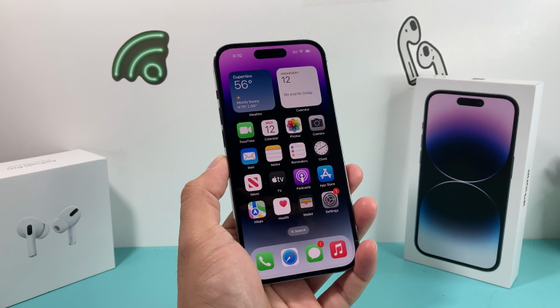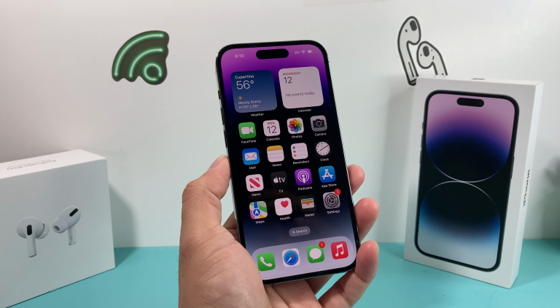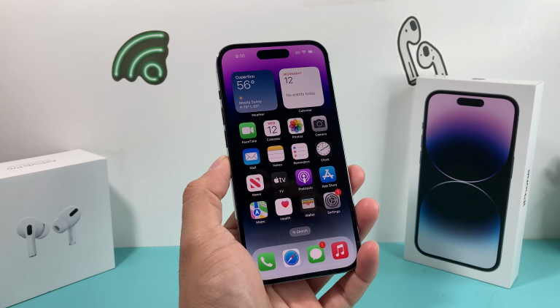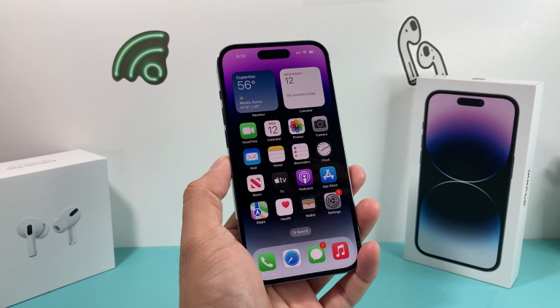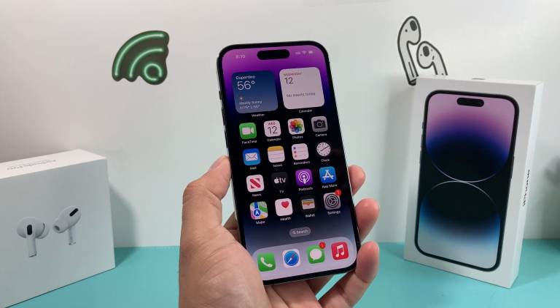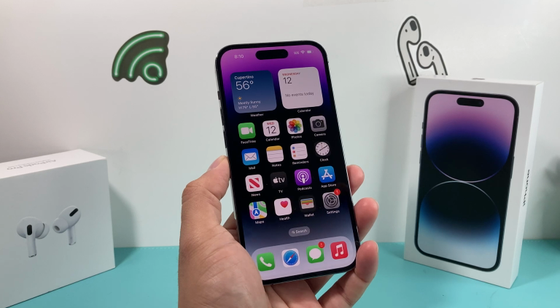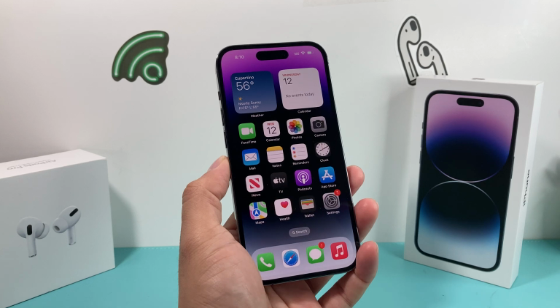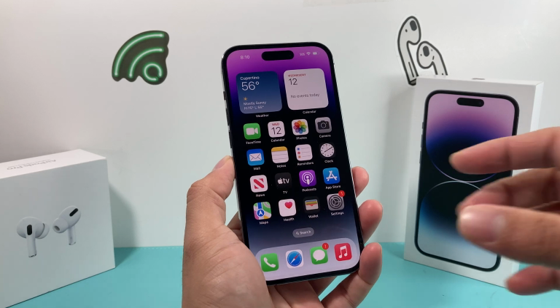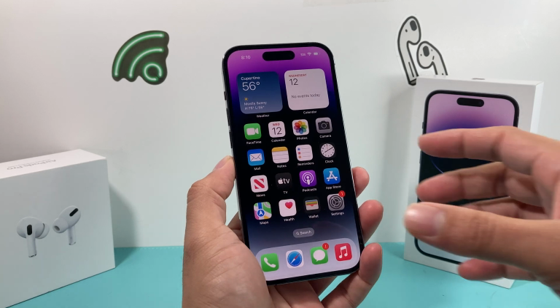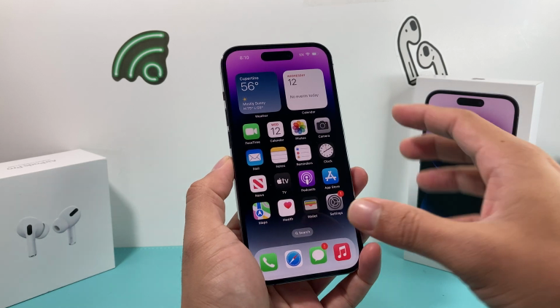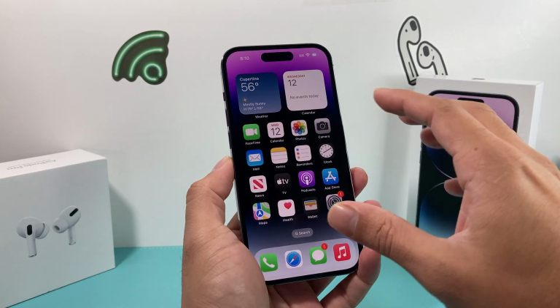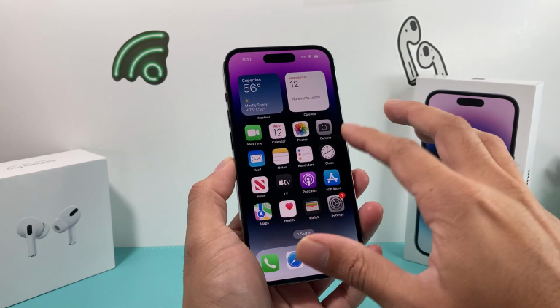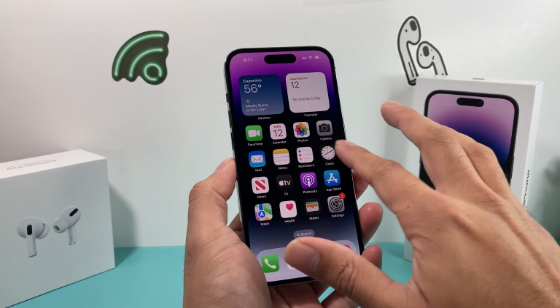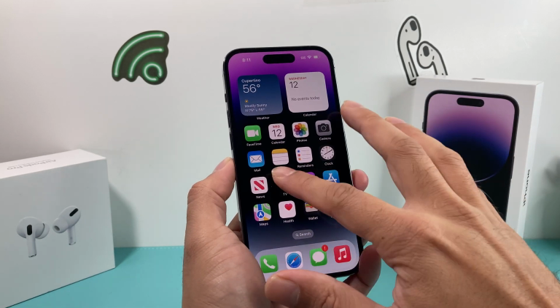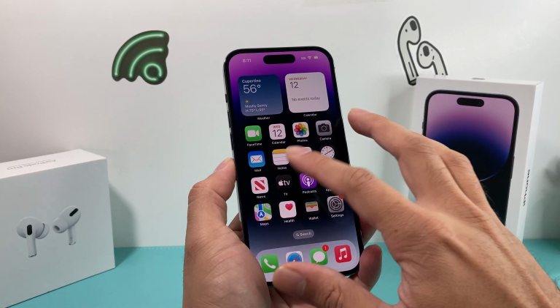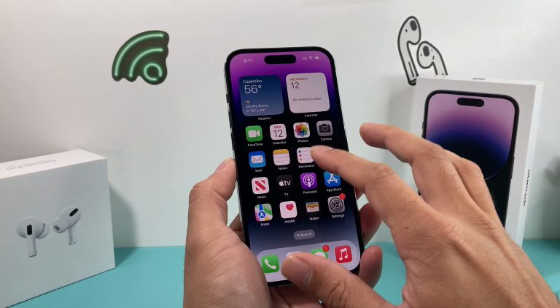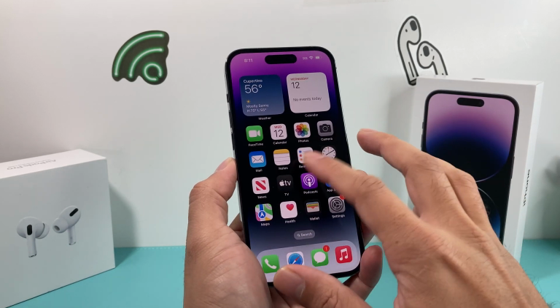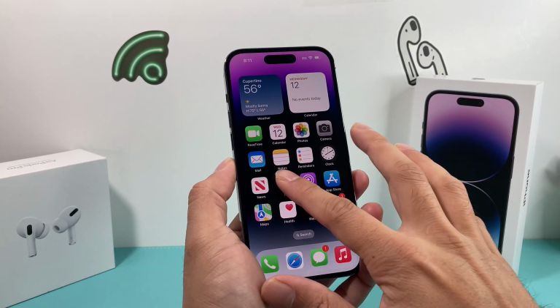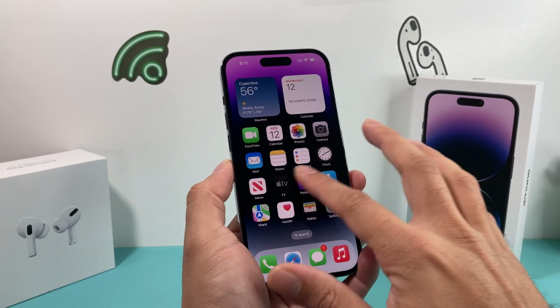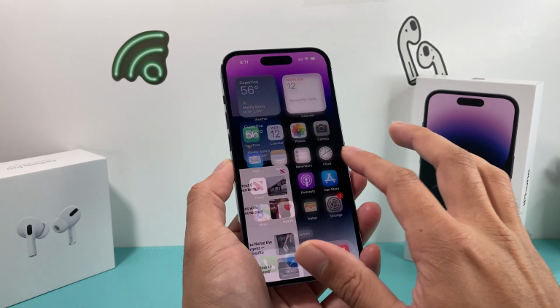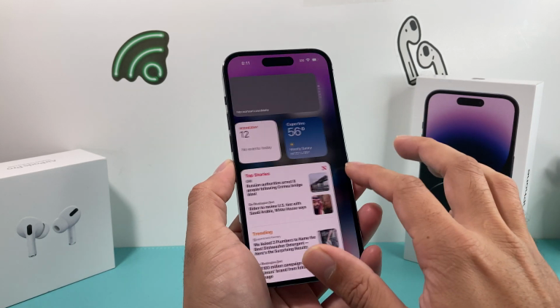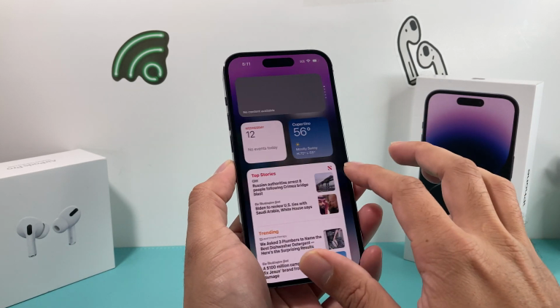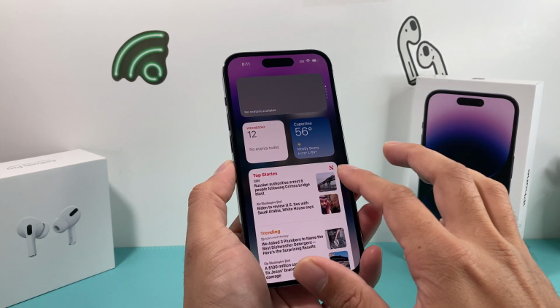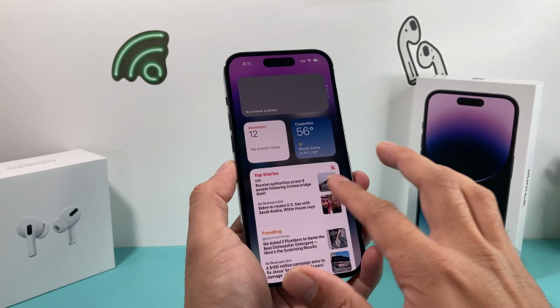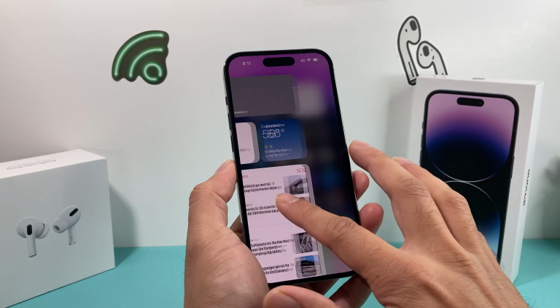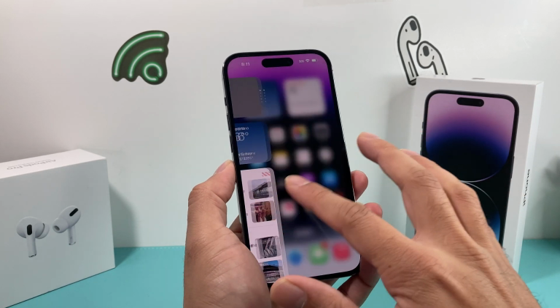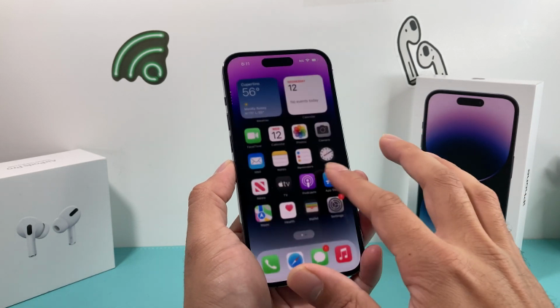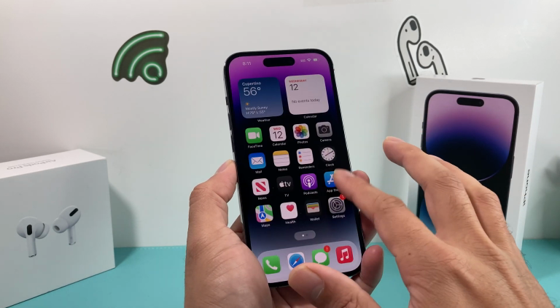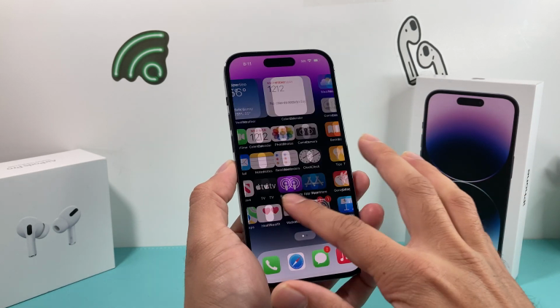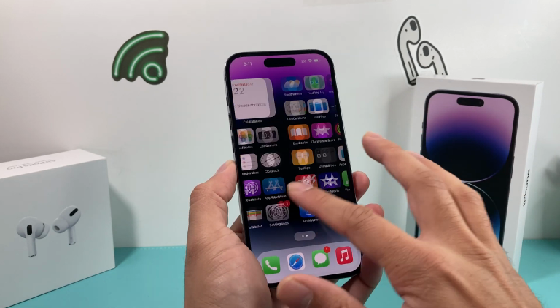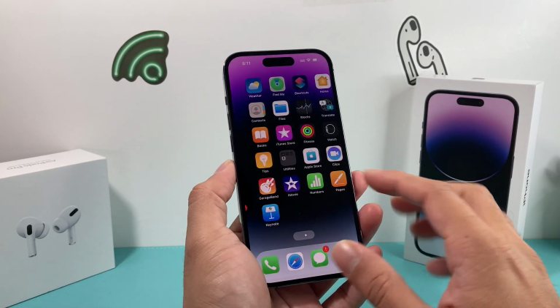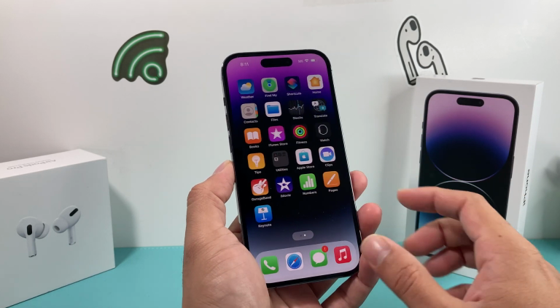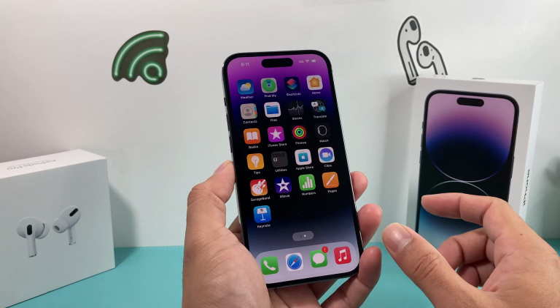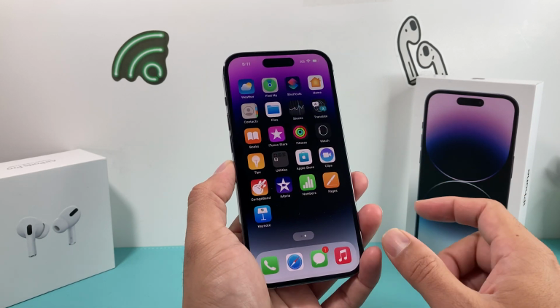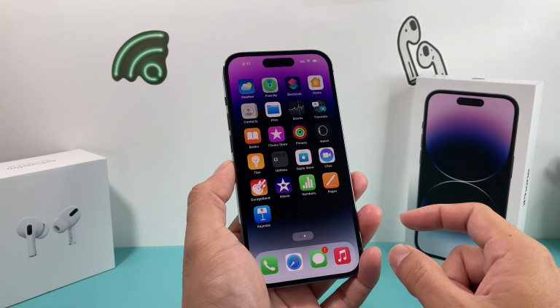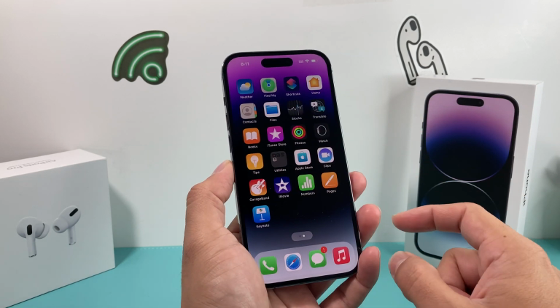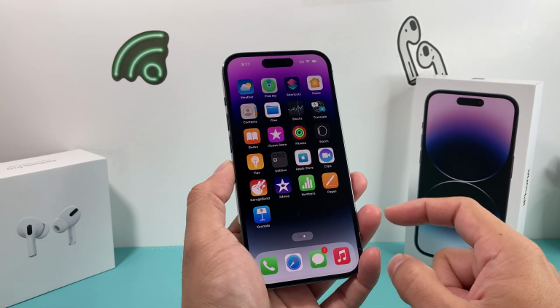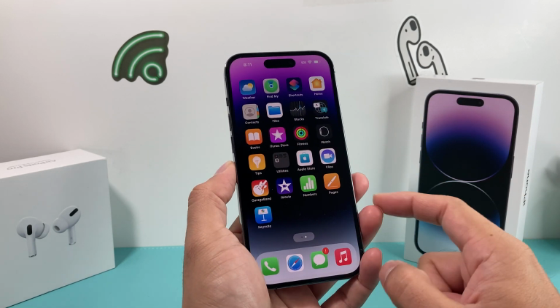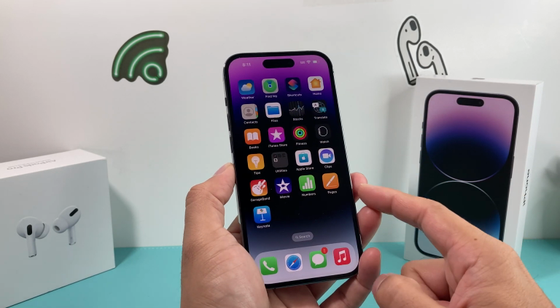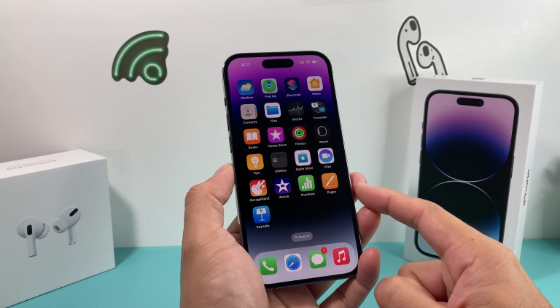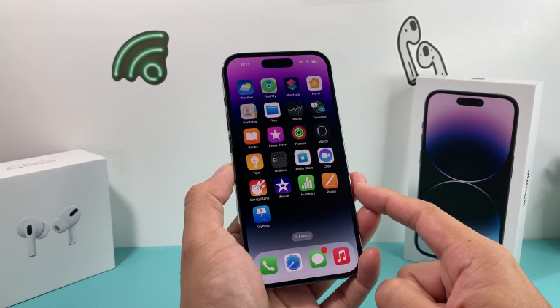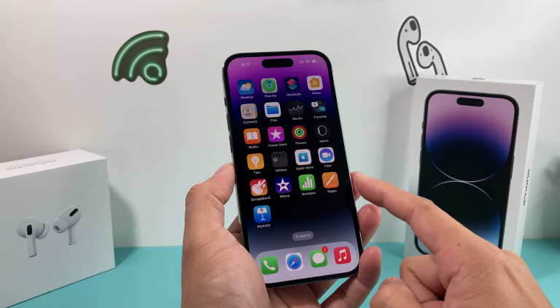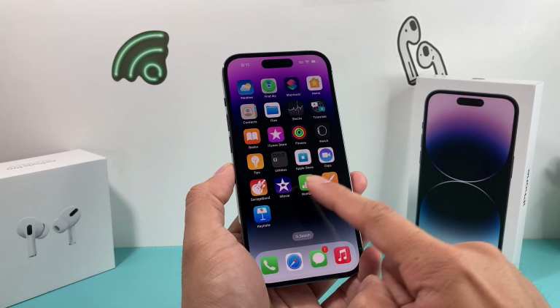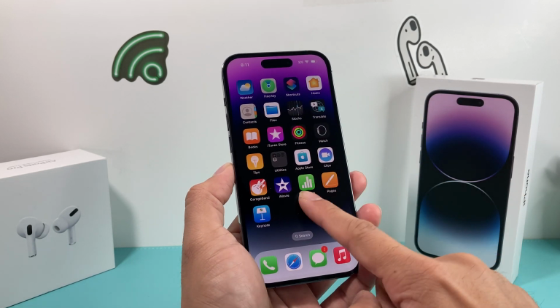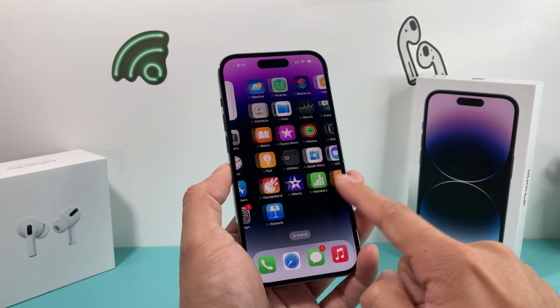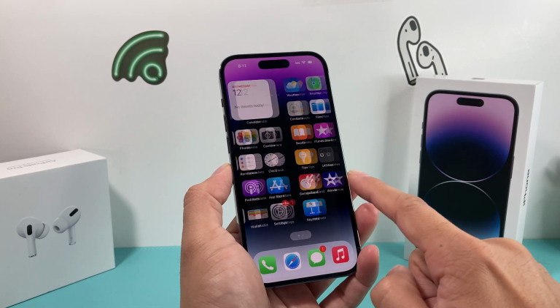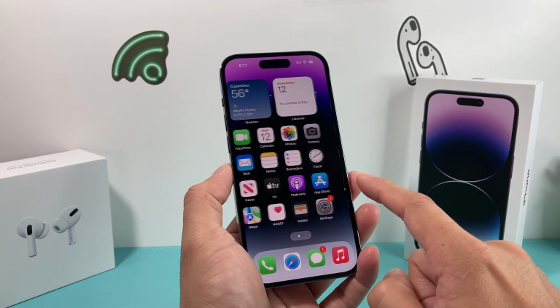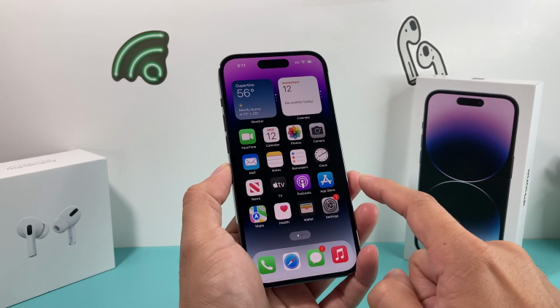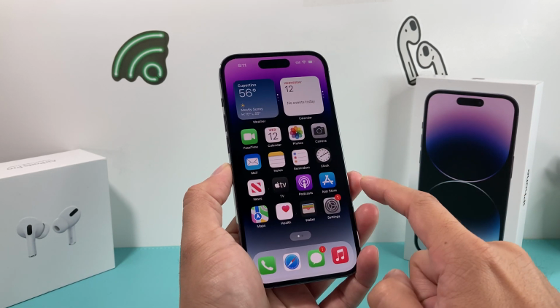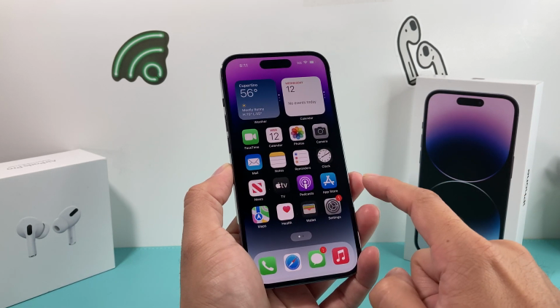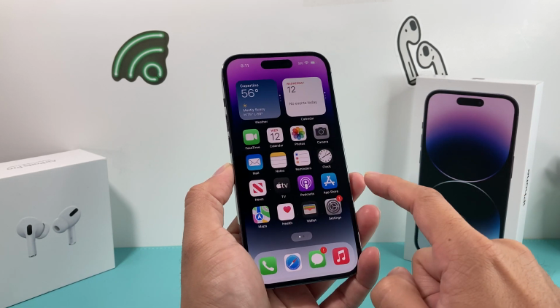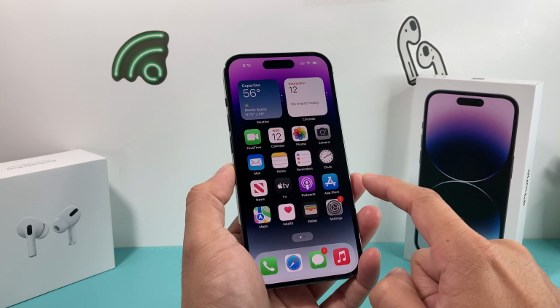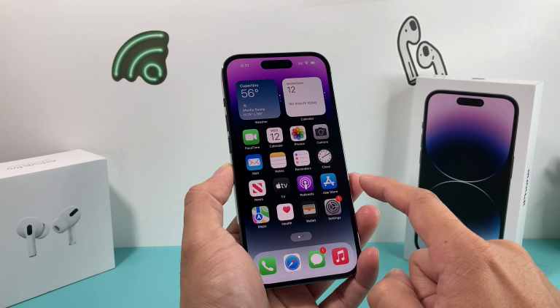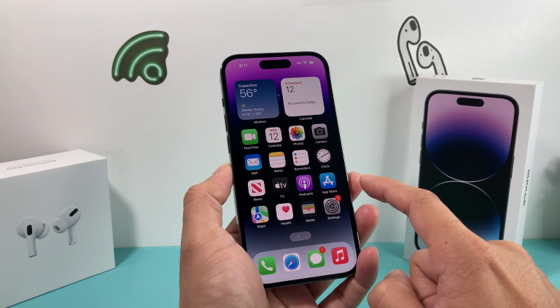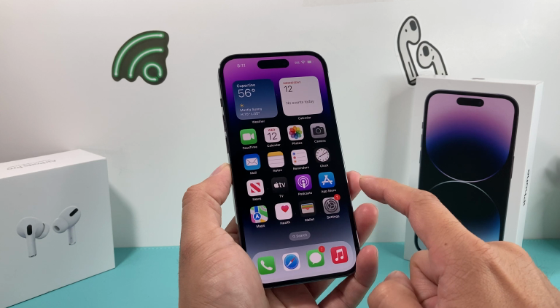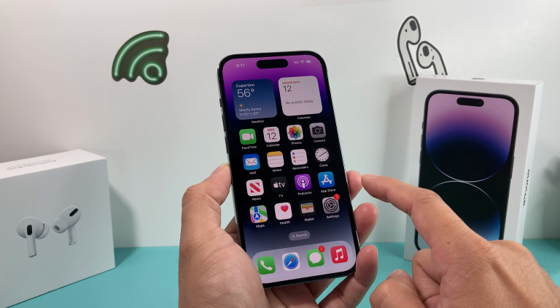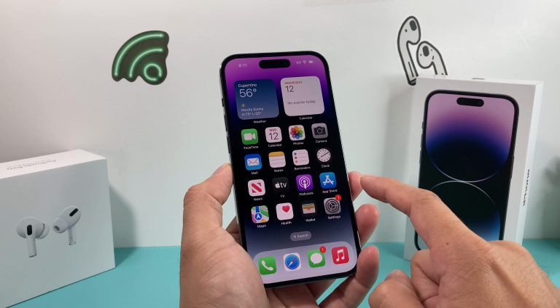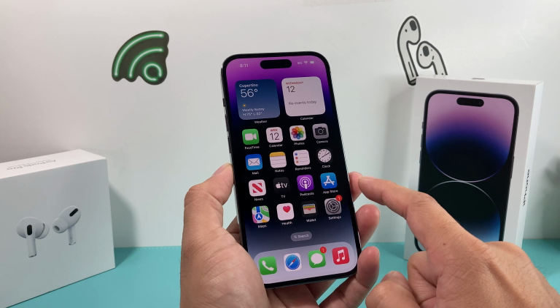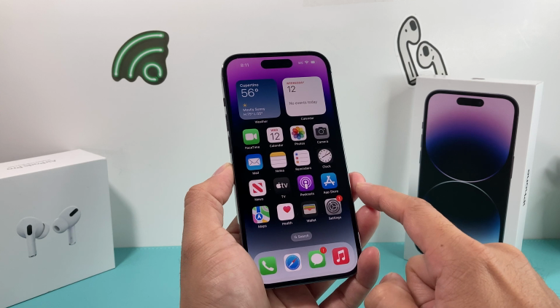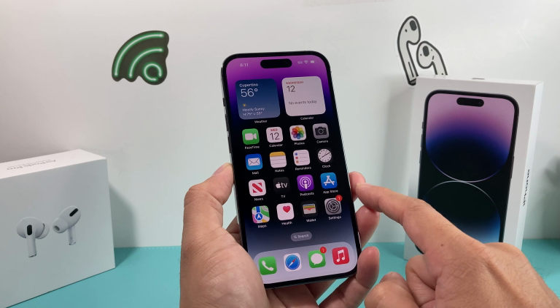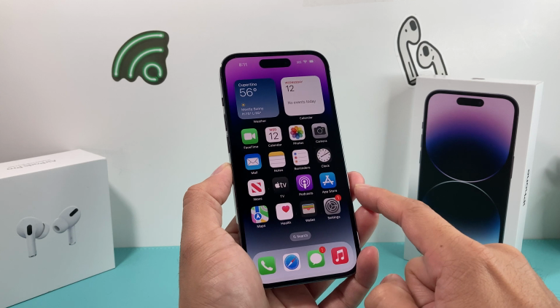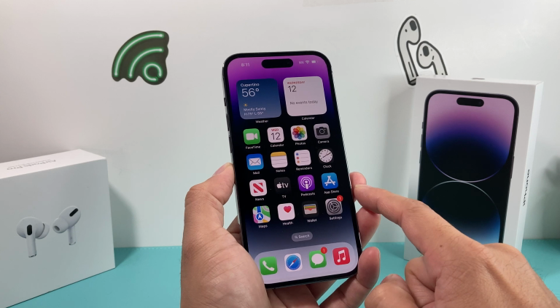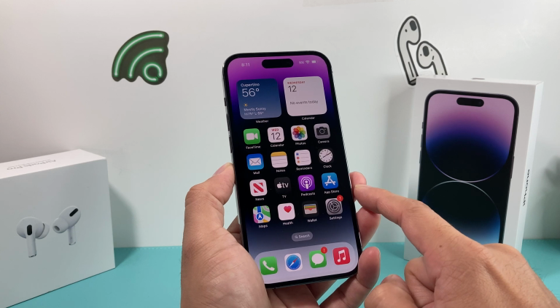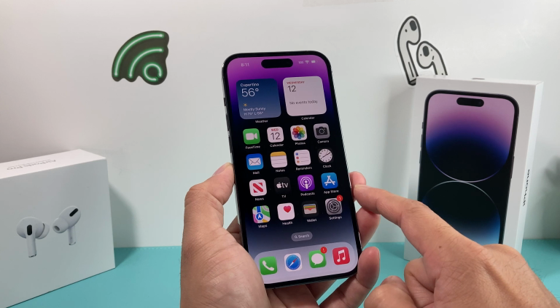Hey guys, I'm going to show you how to erase or delete the eSIM off your iPhone.